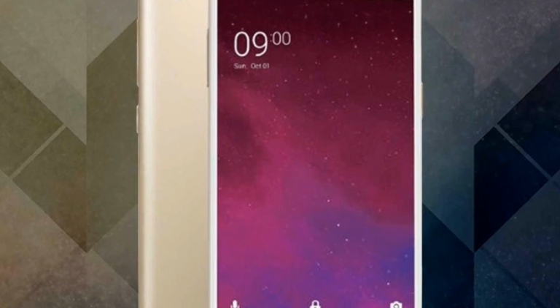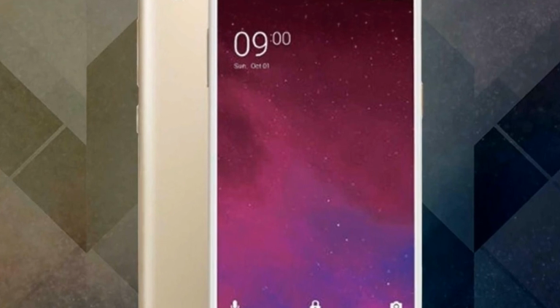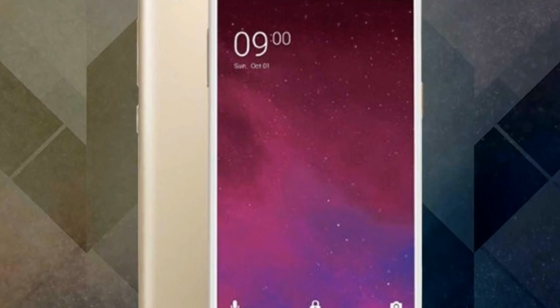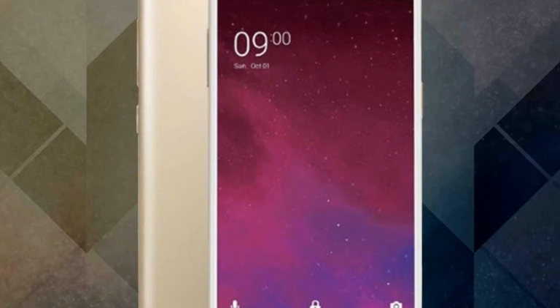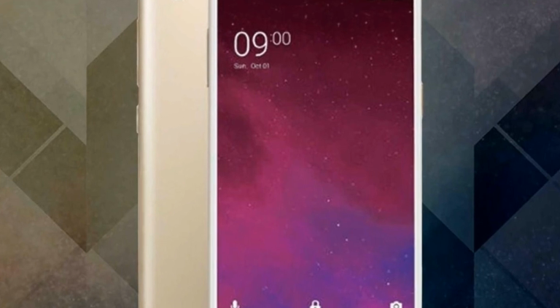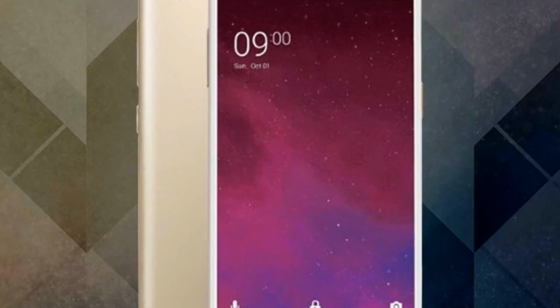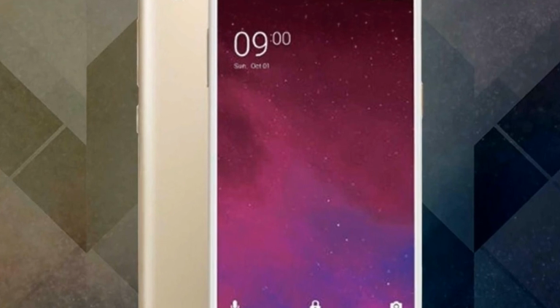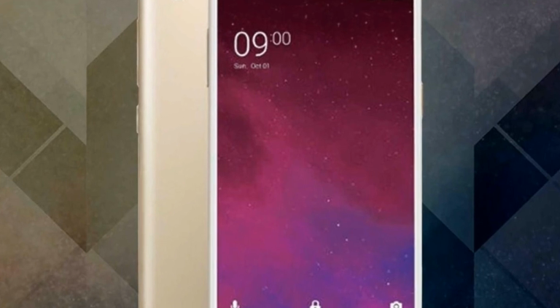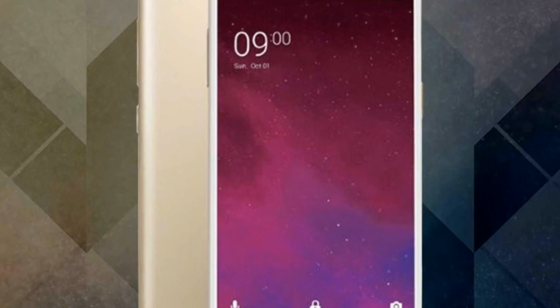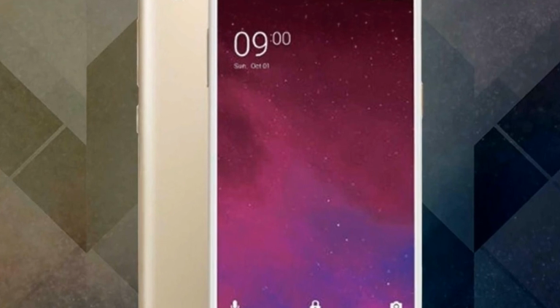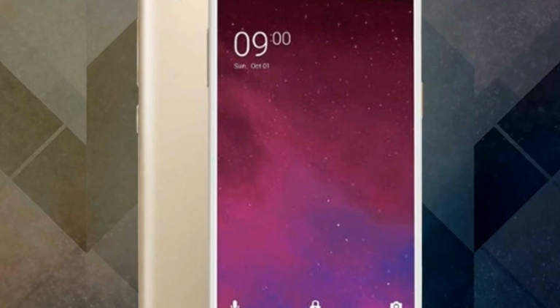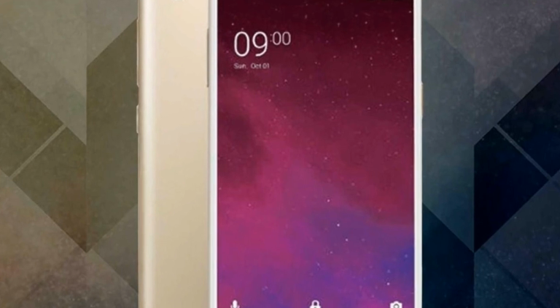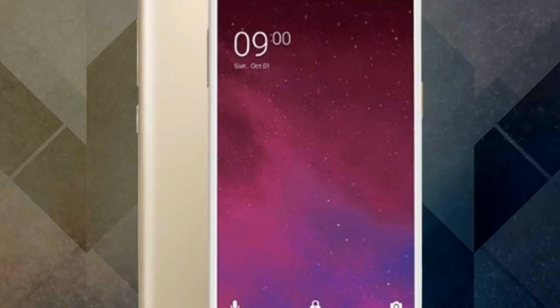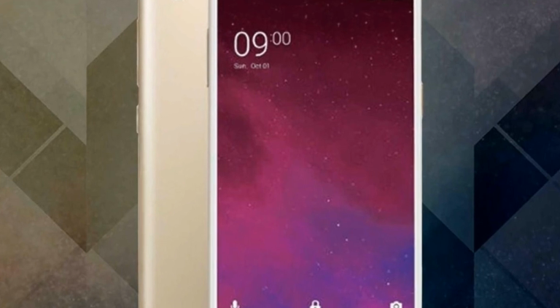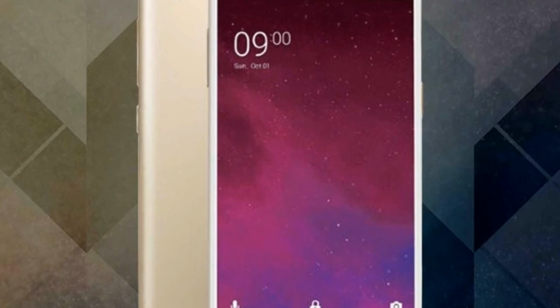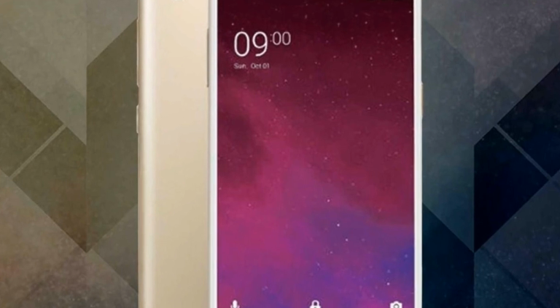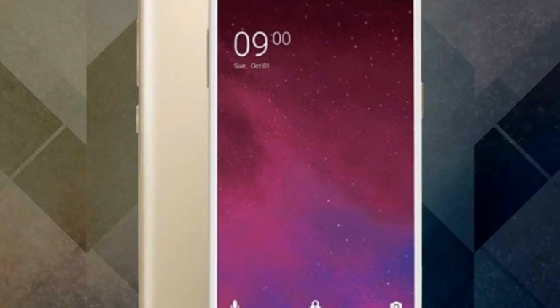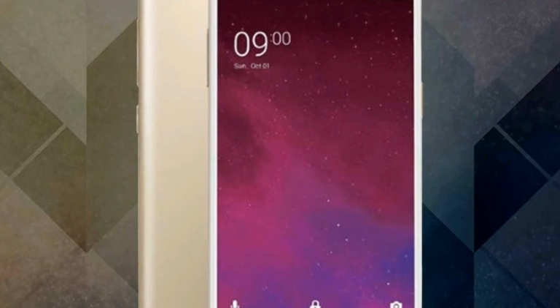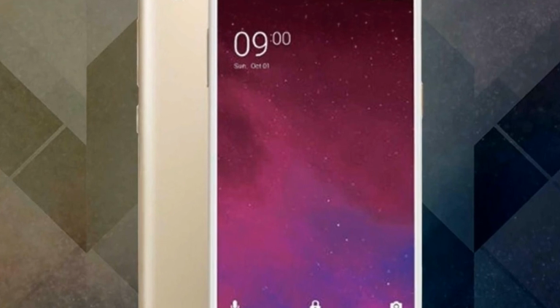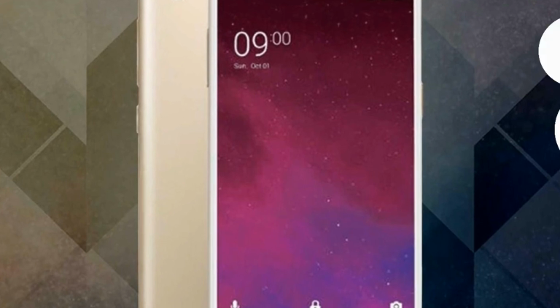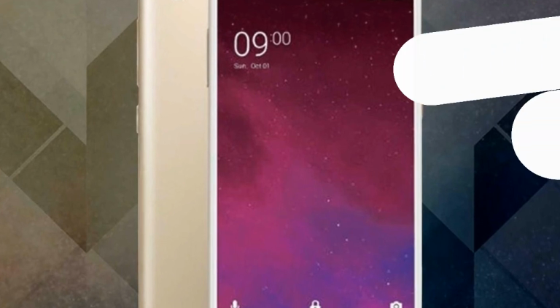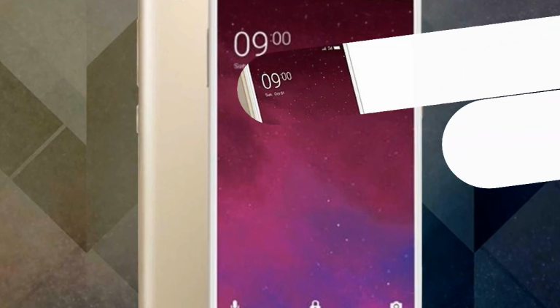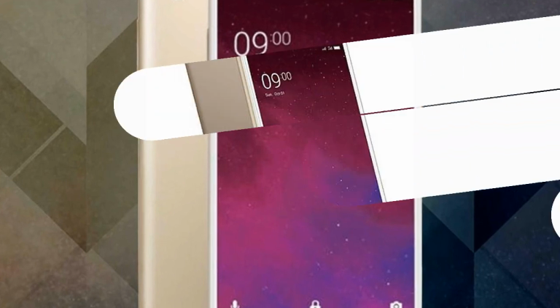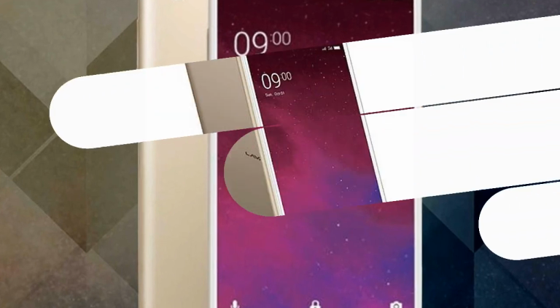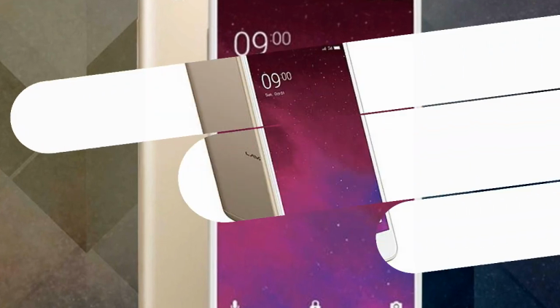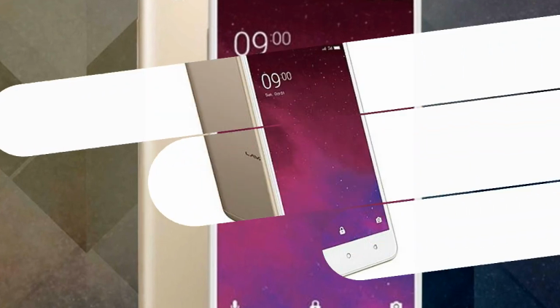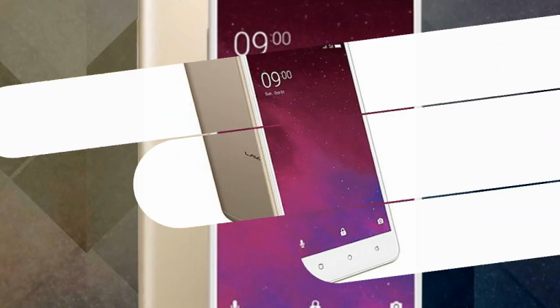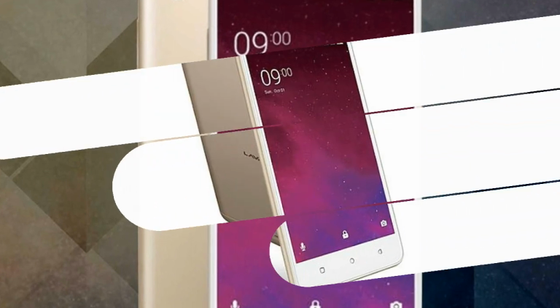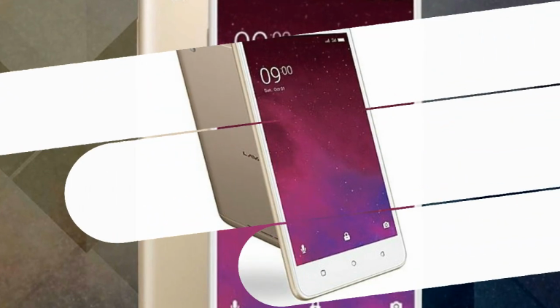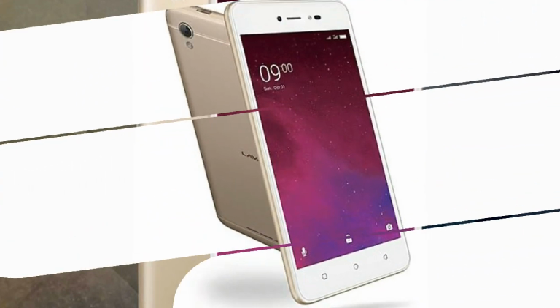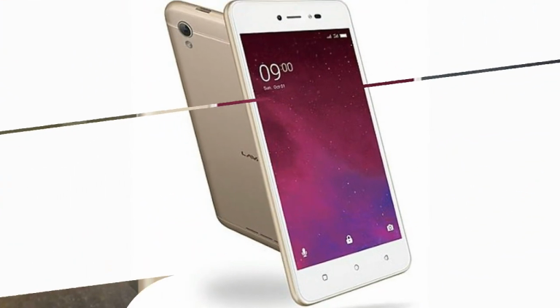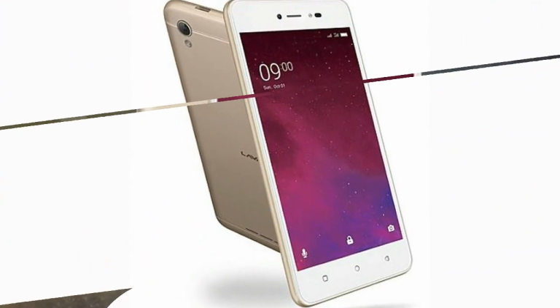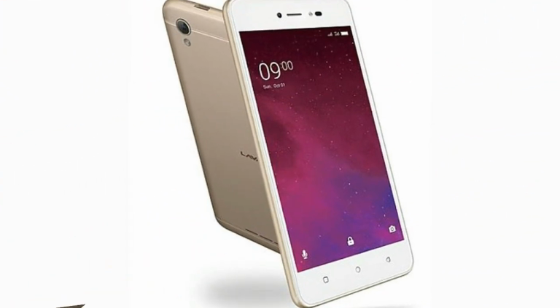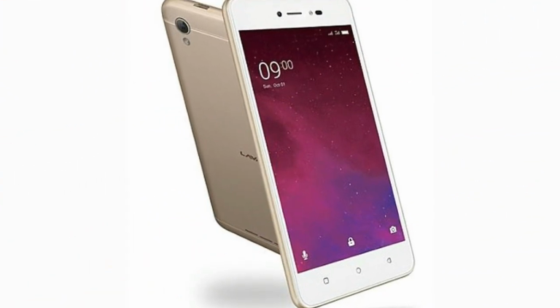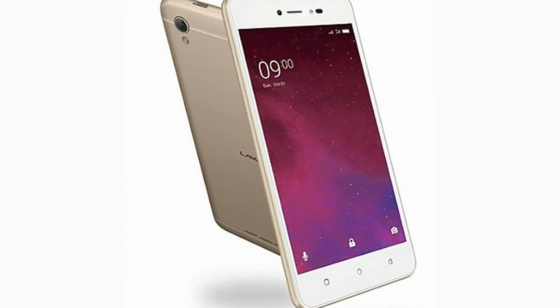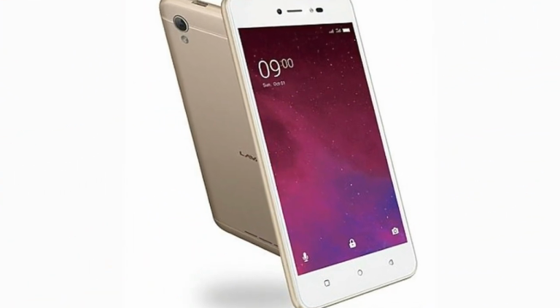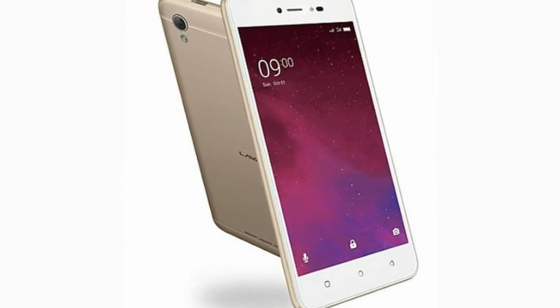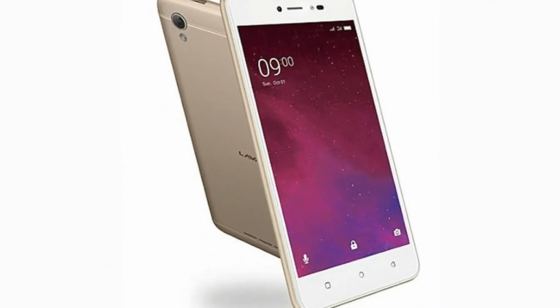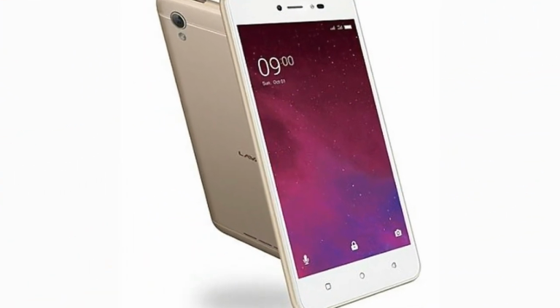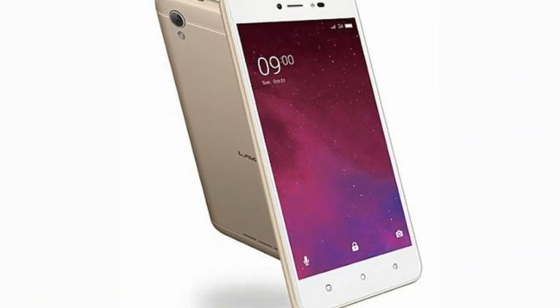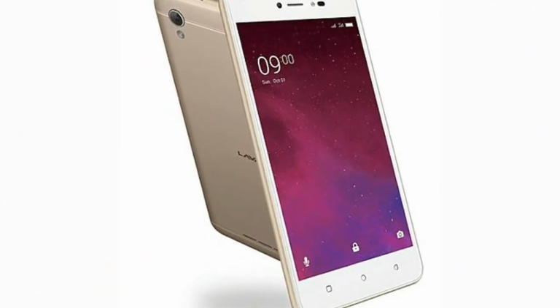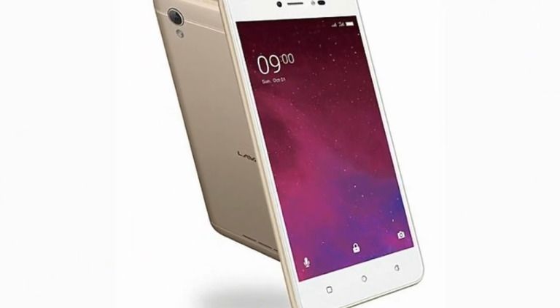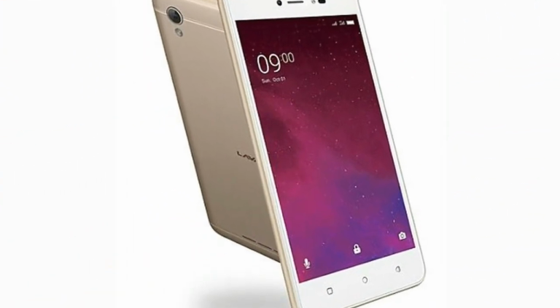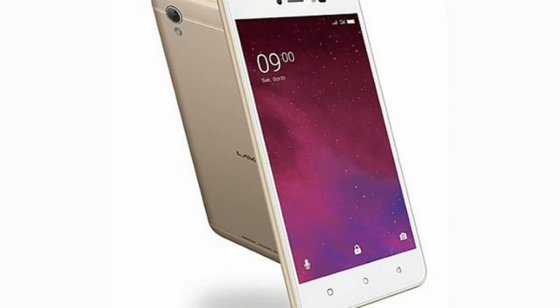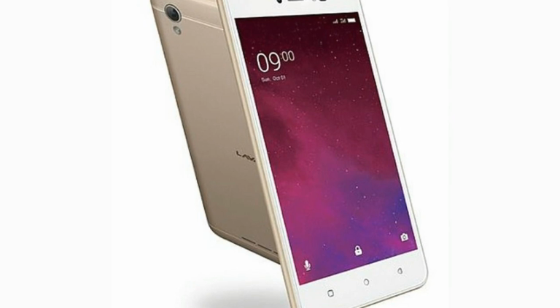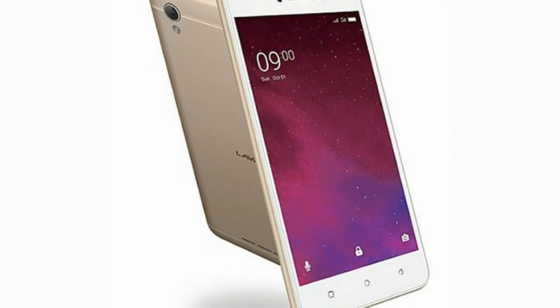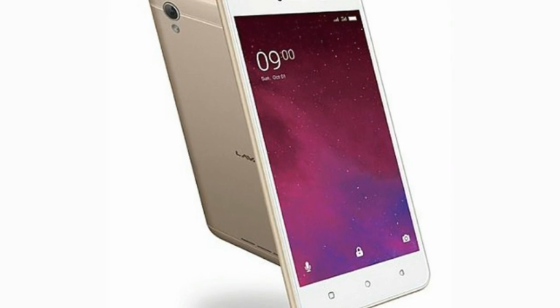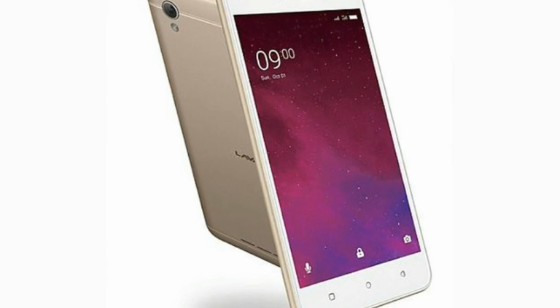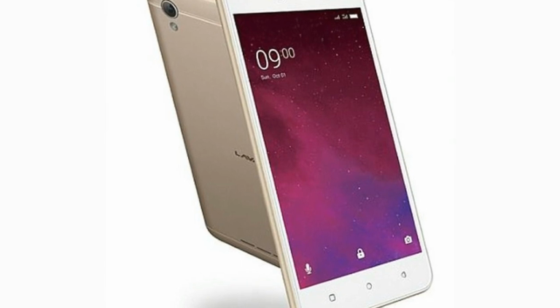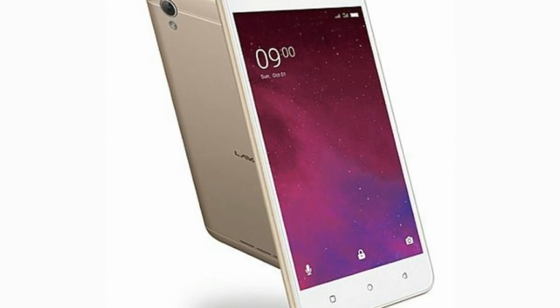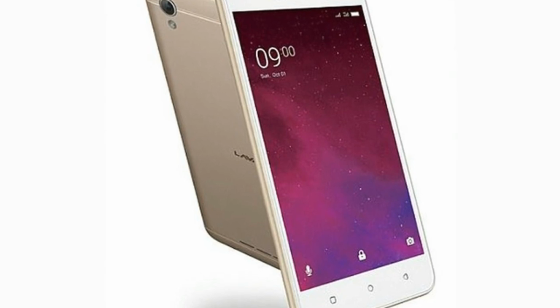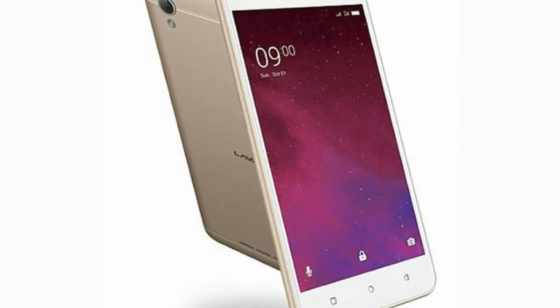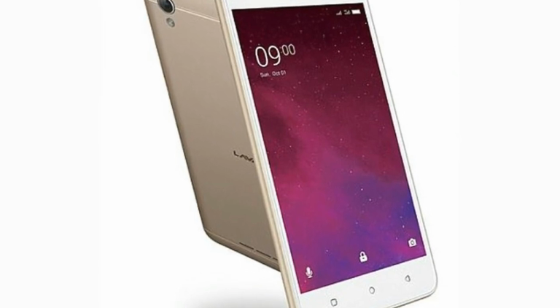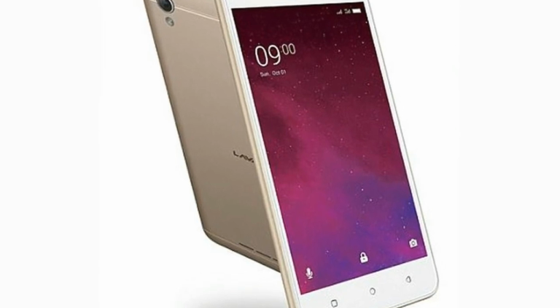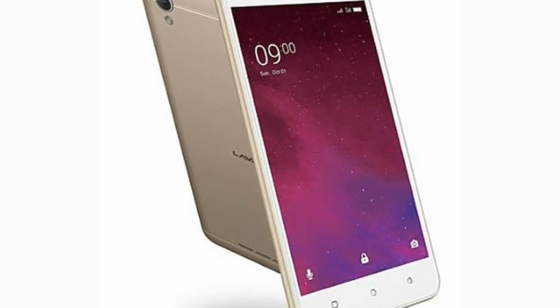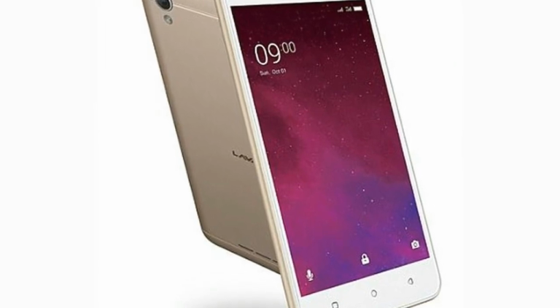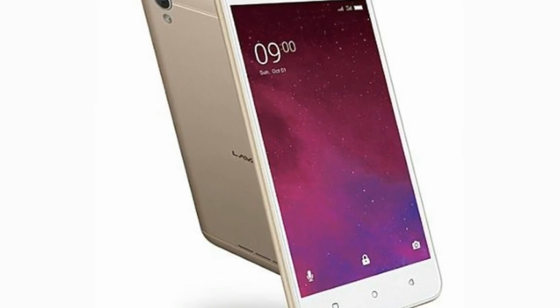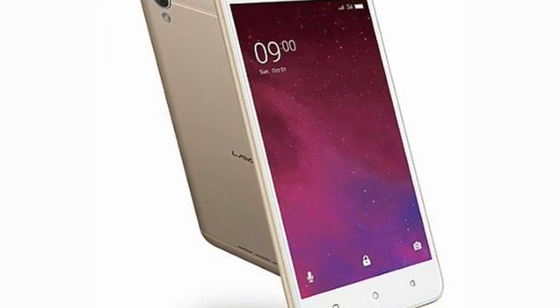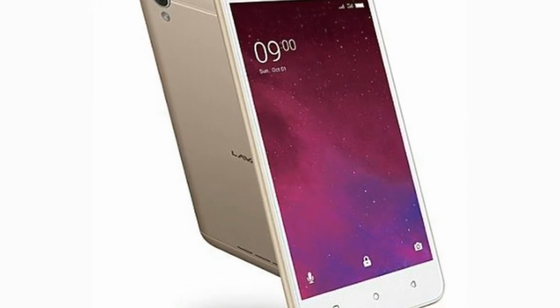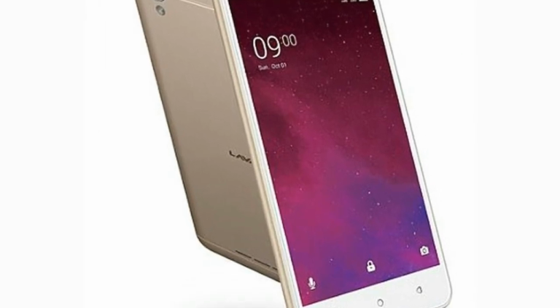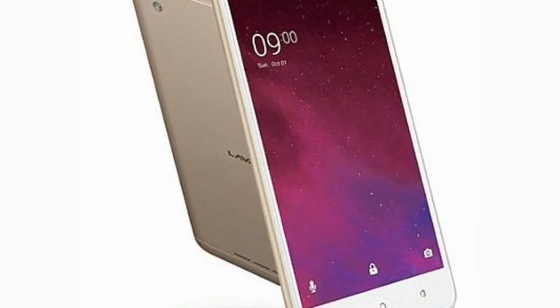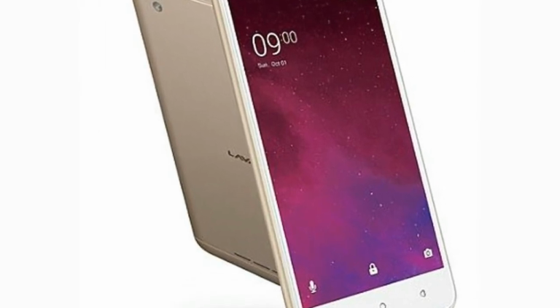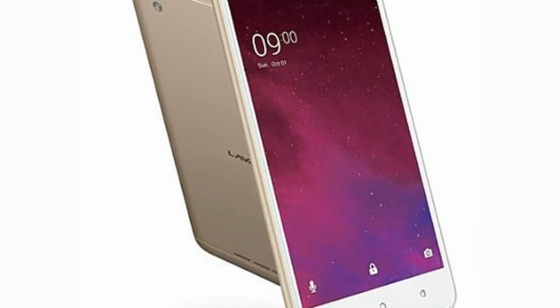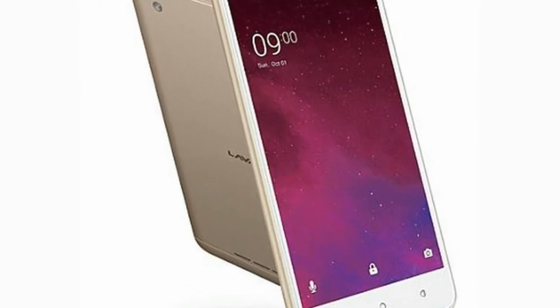Sensors on the phone include a proximity sensor, accelerometer, and ambient light sensor.